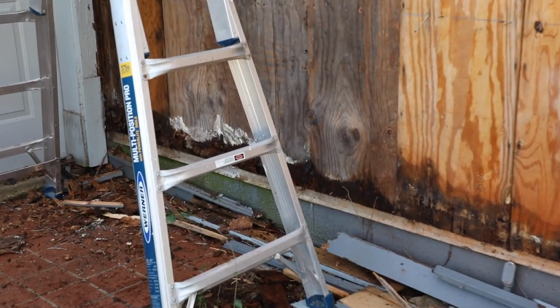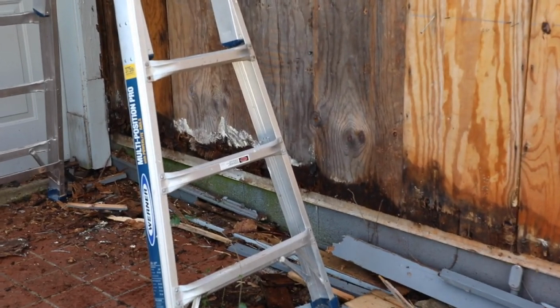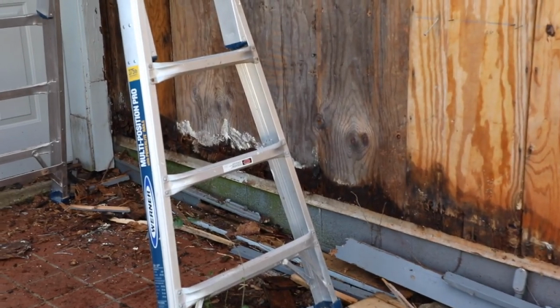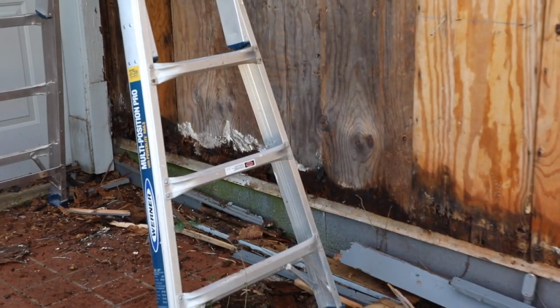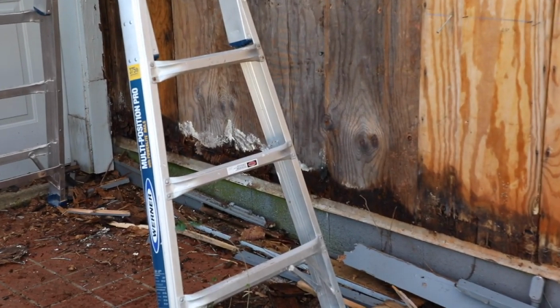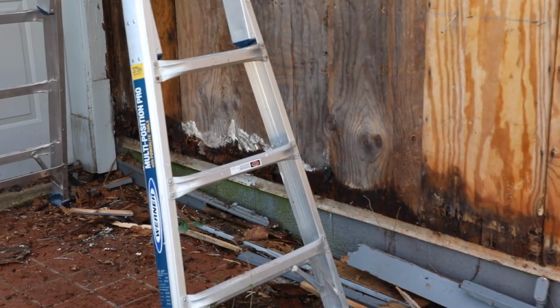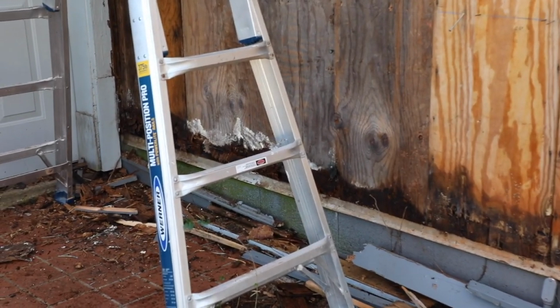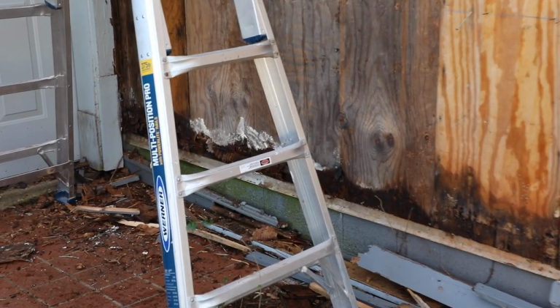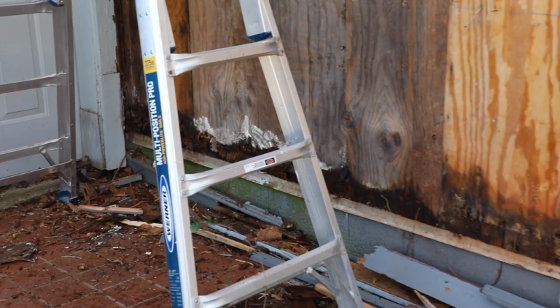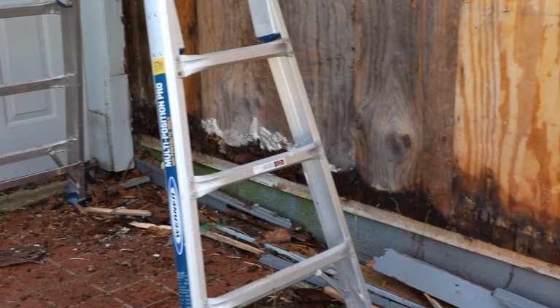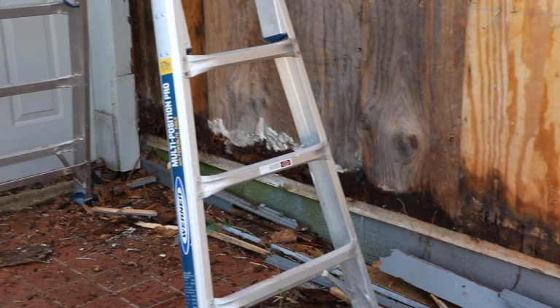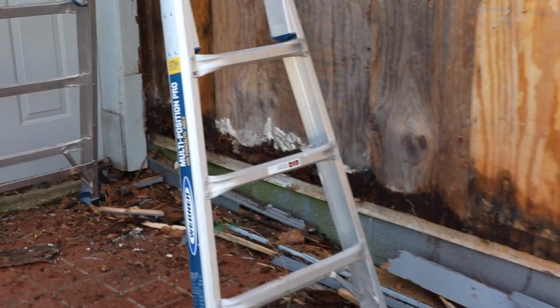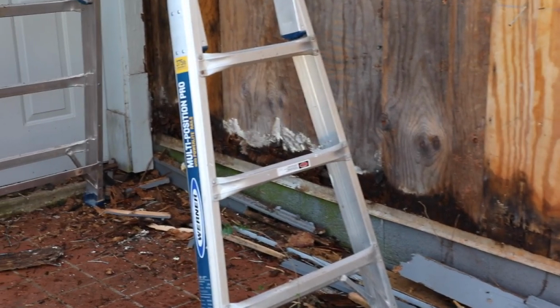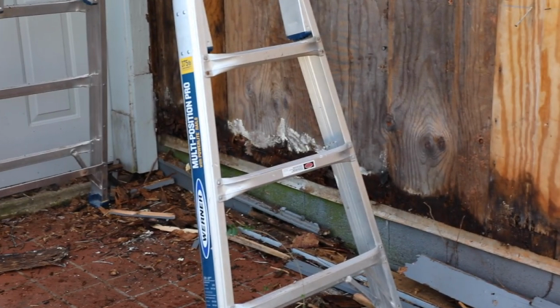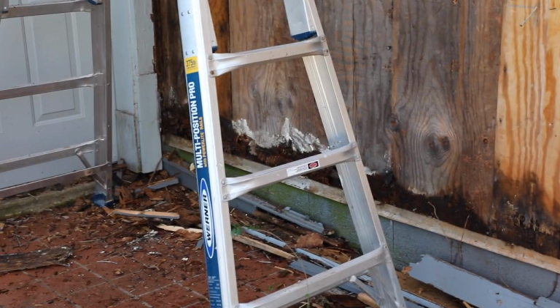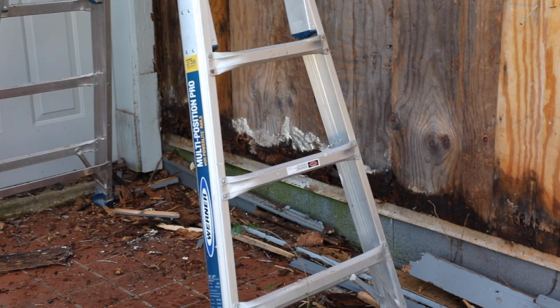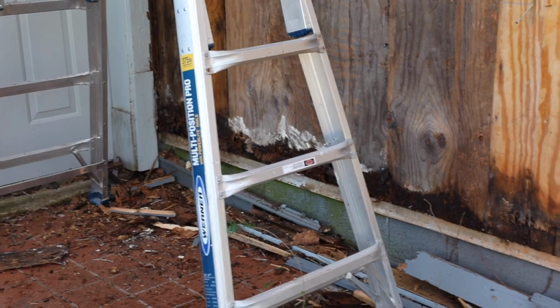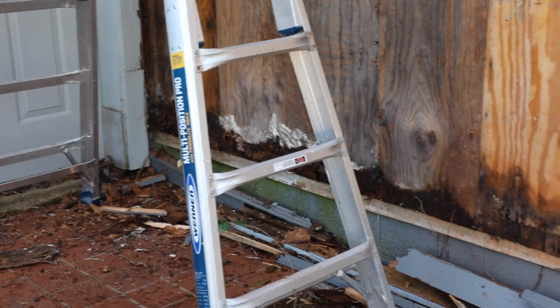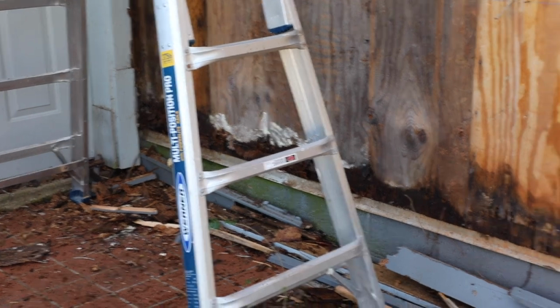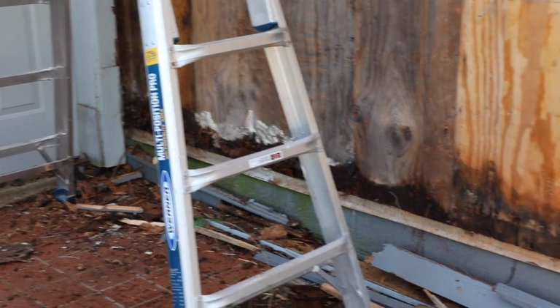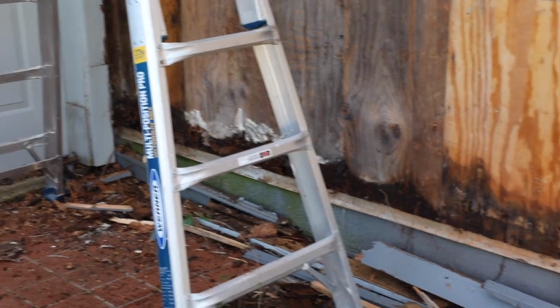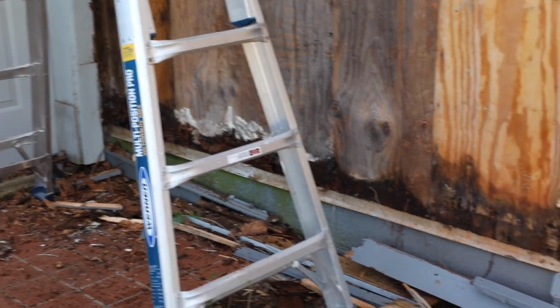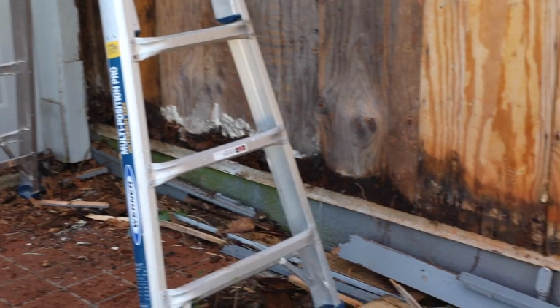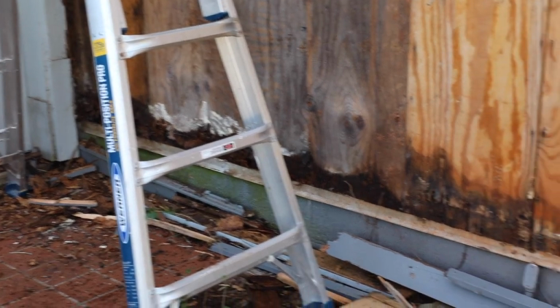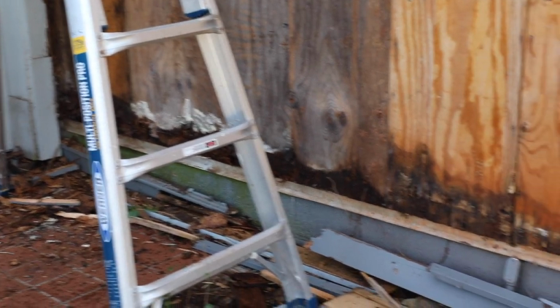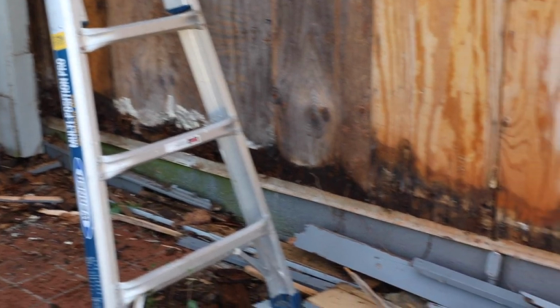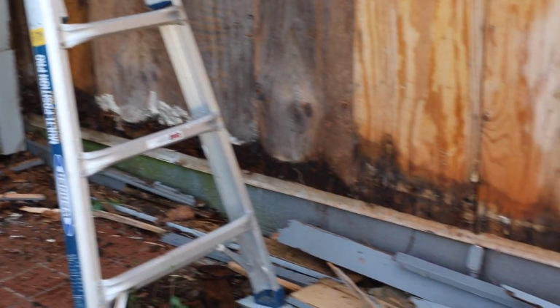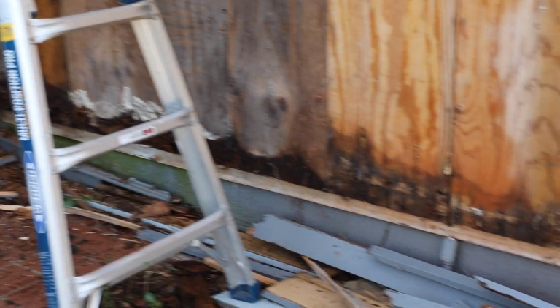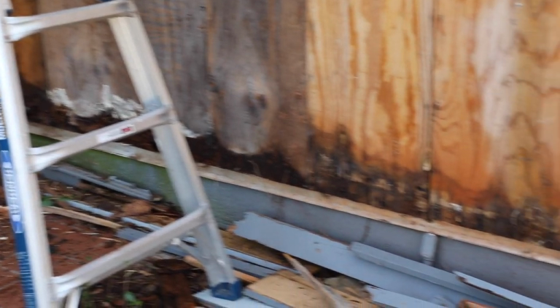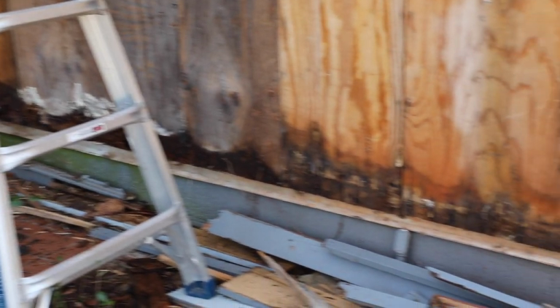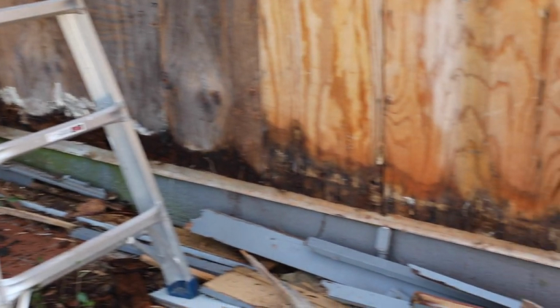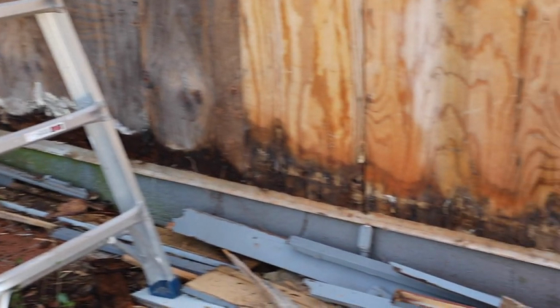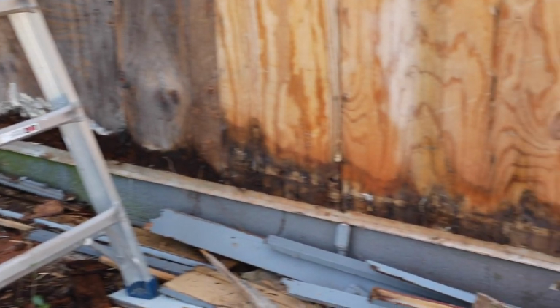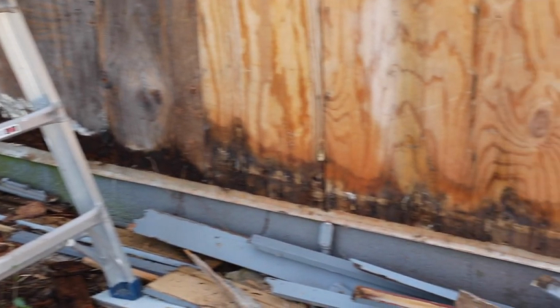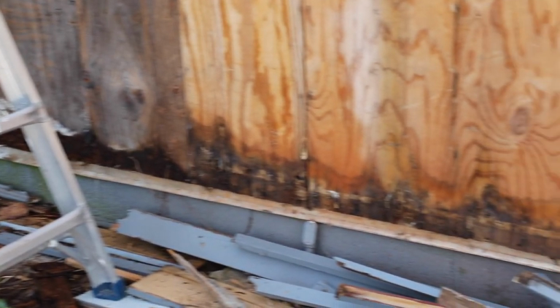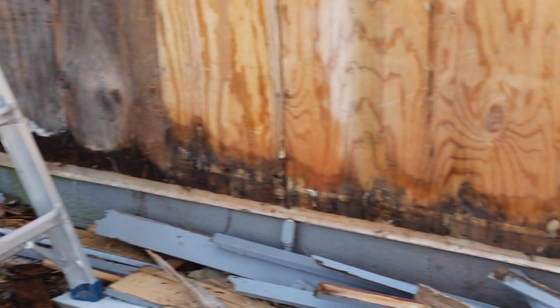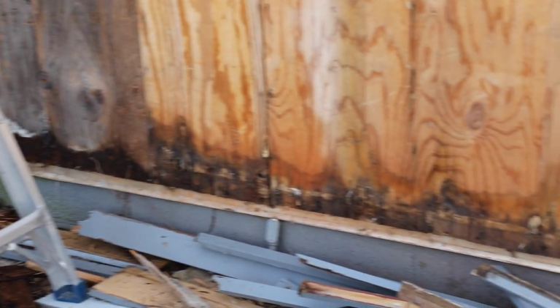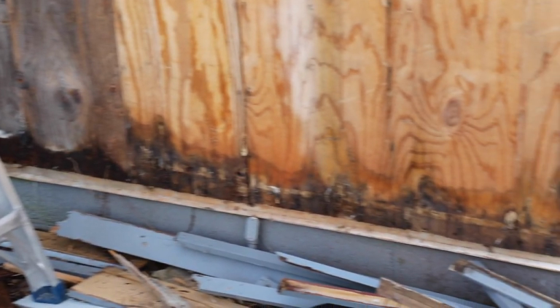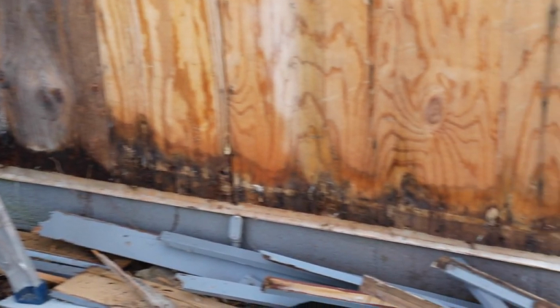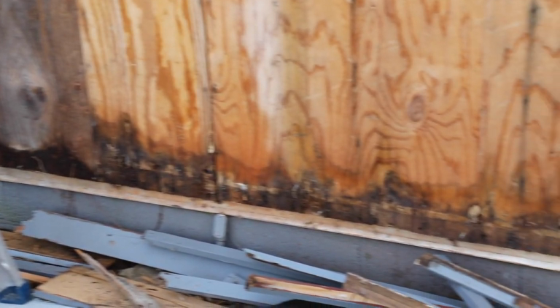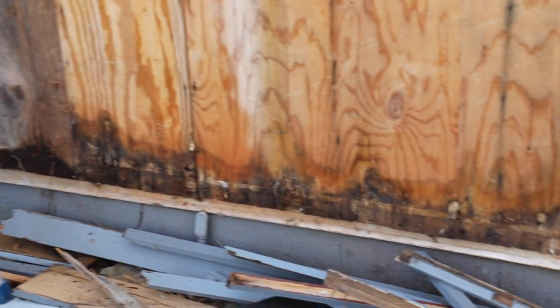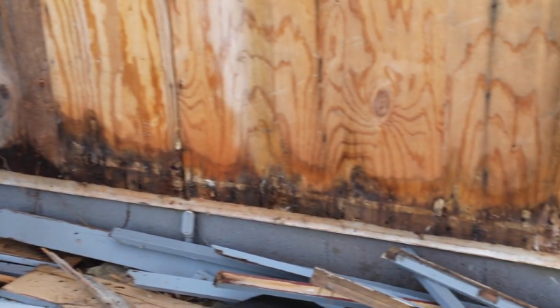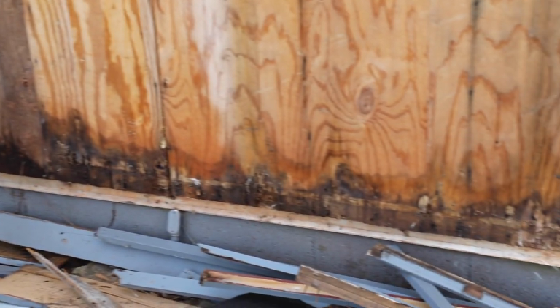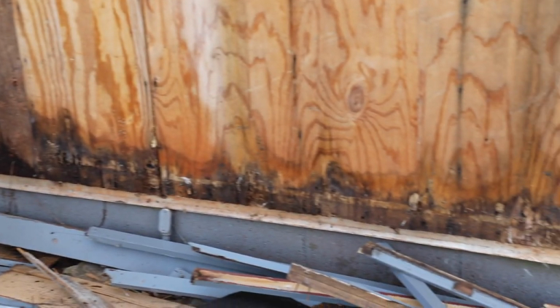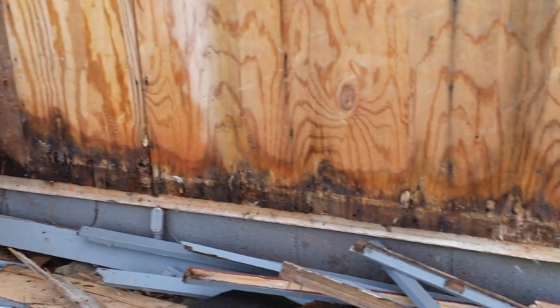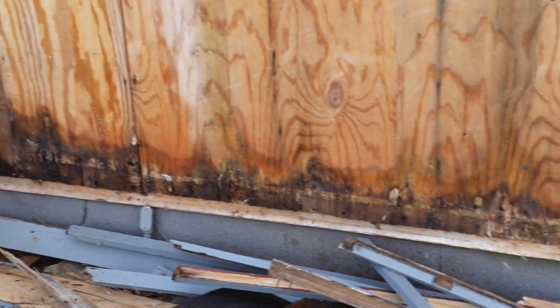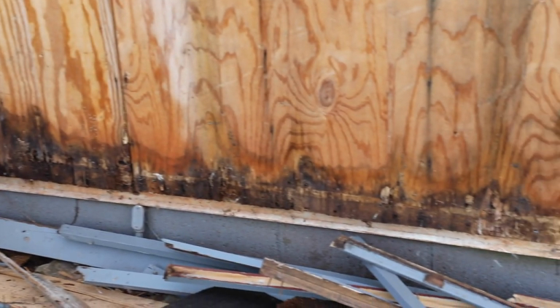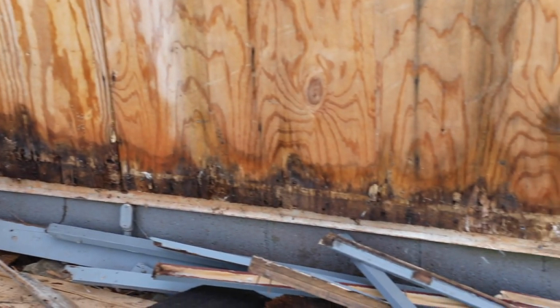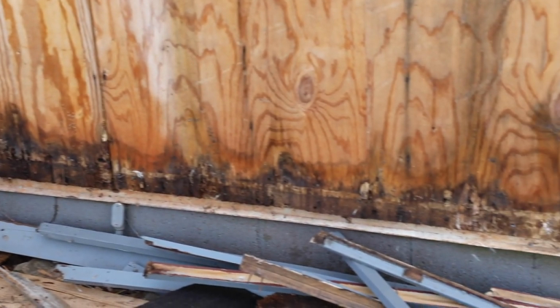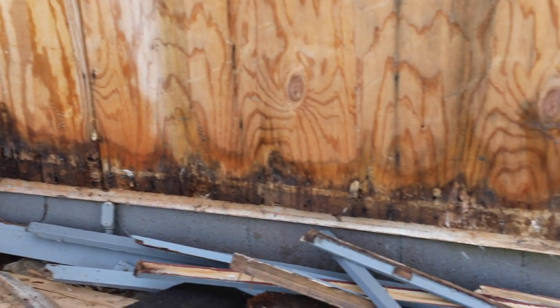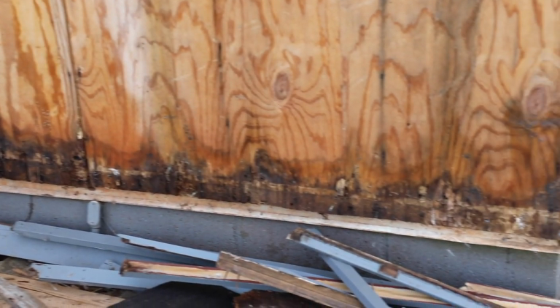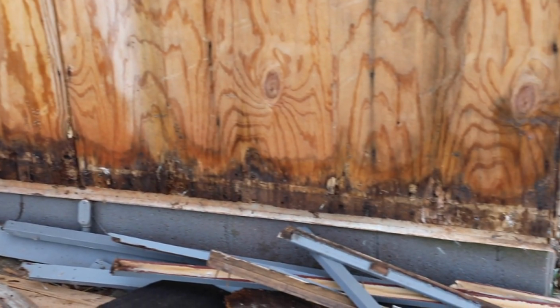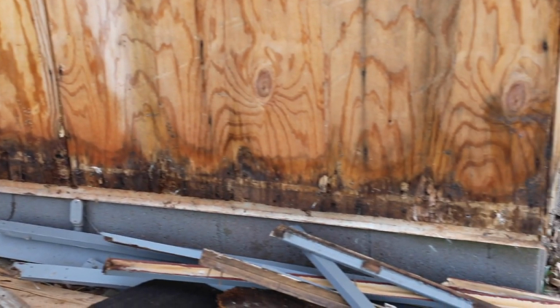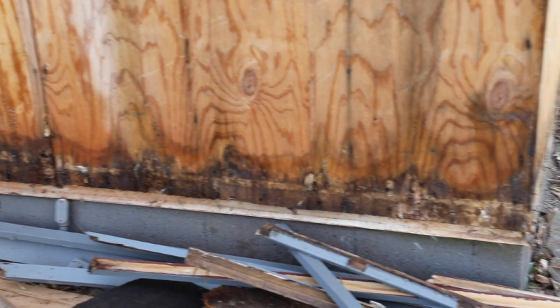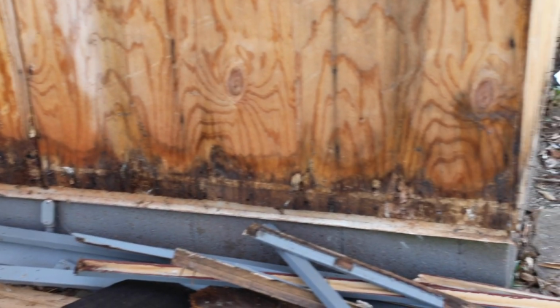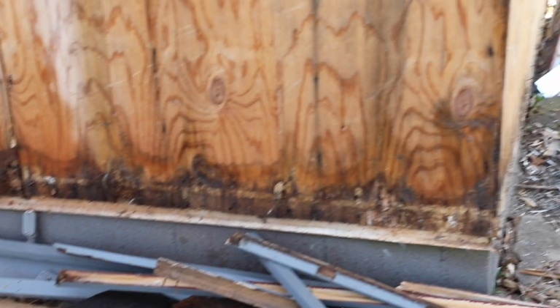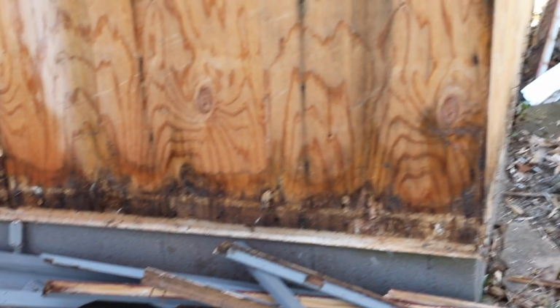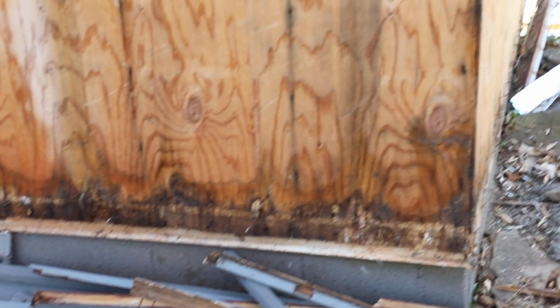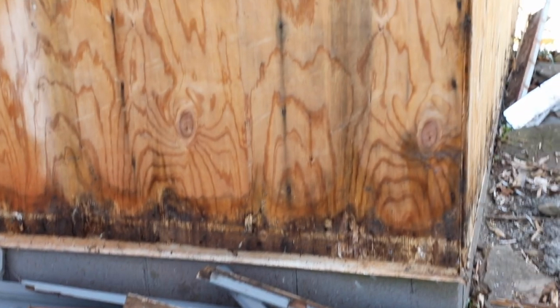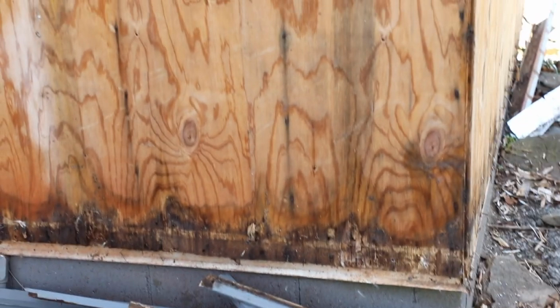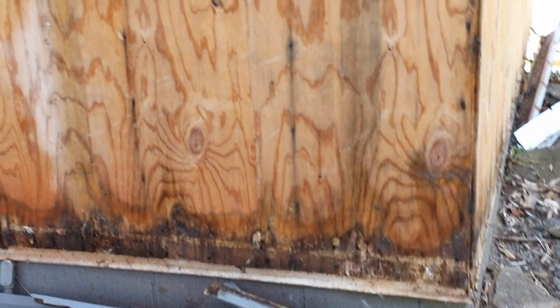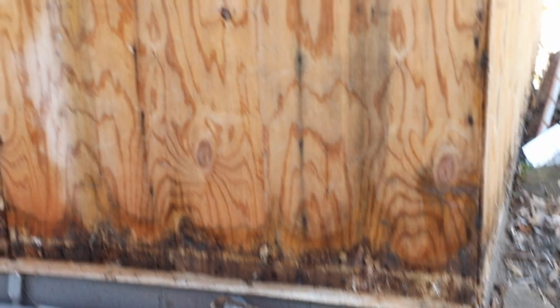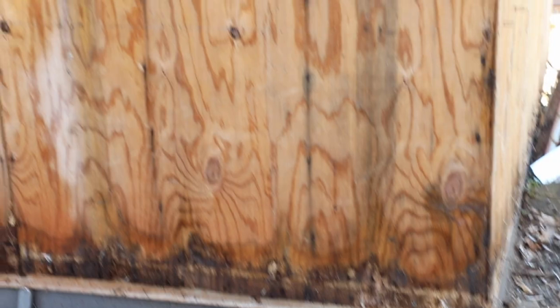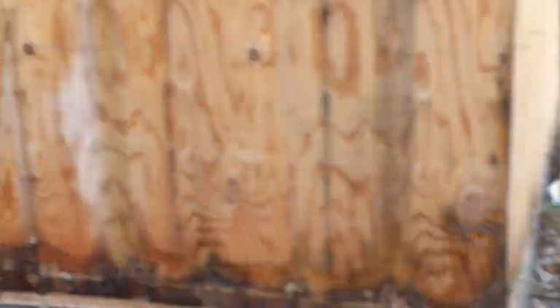And I wanted to wait on siding. We will definitely have to change it and replace most of the plywood.